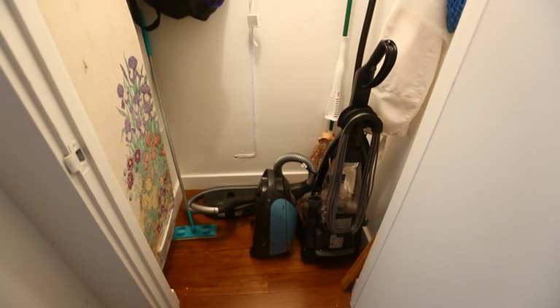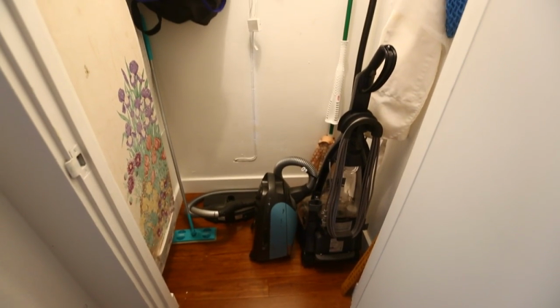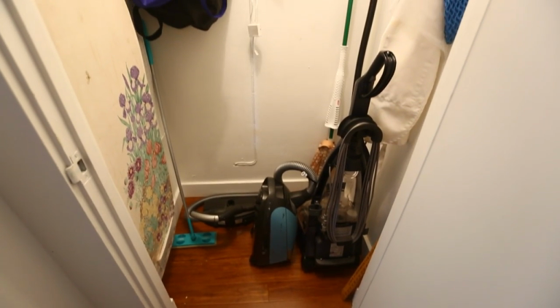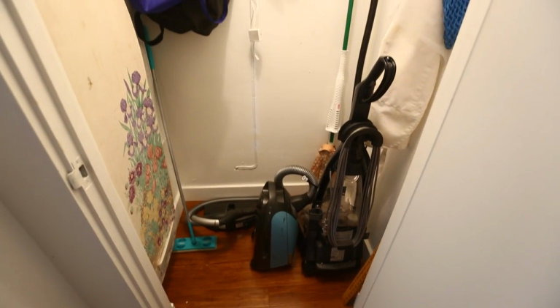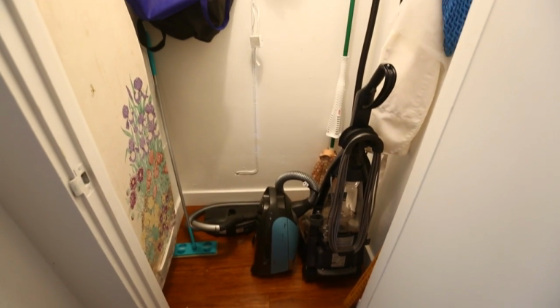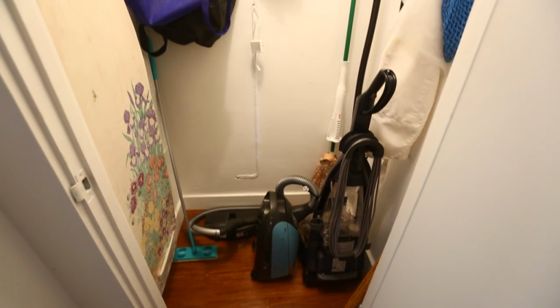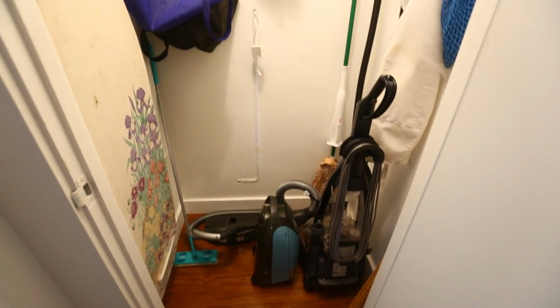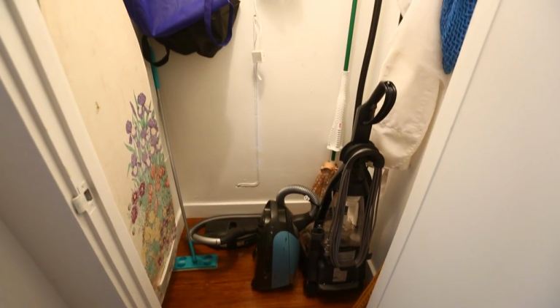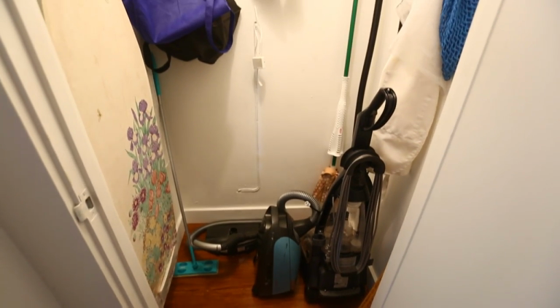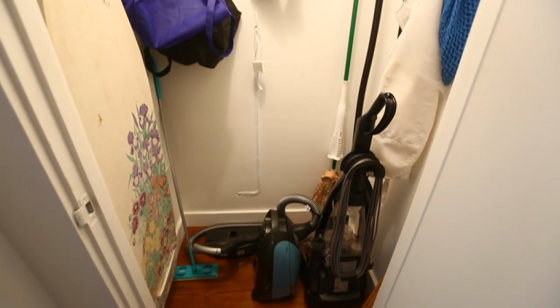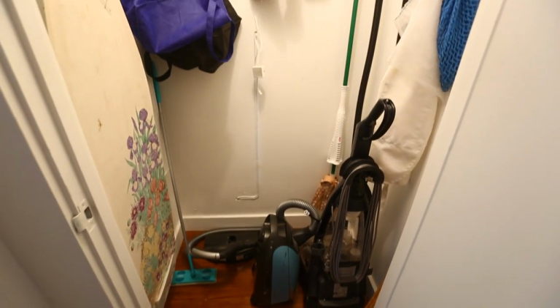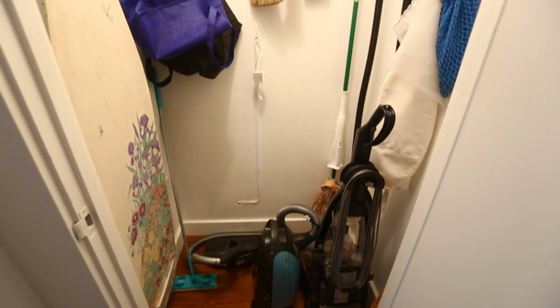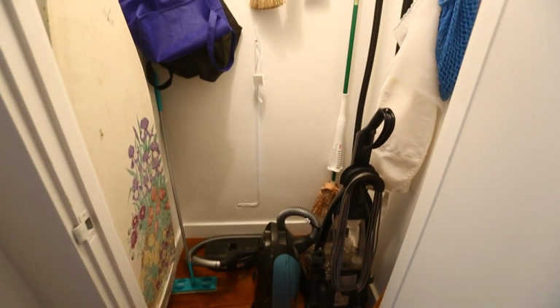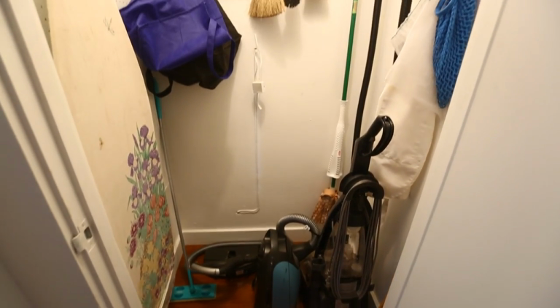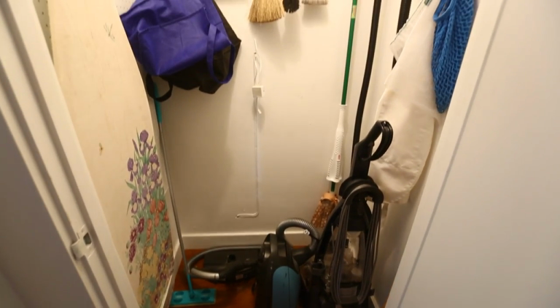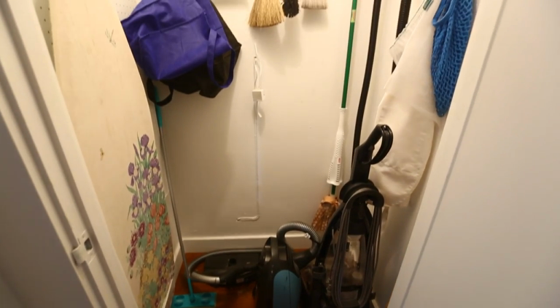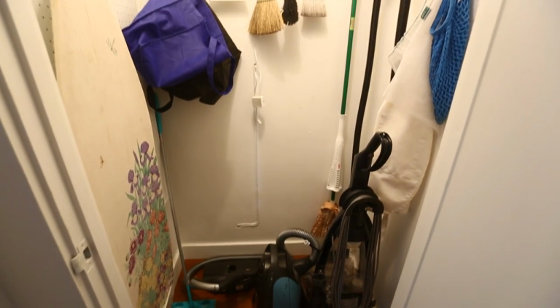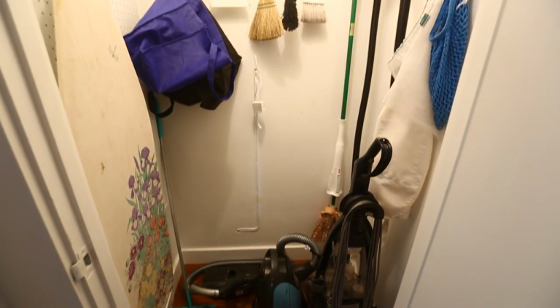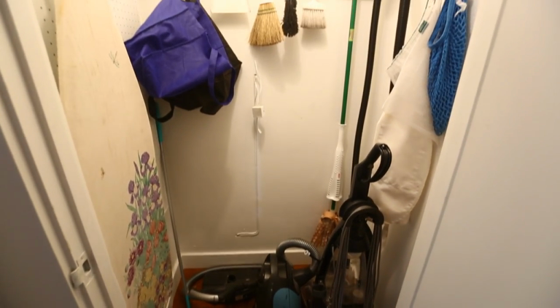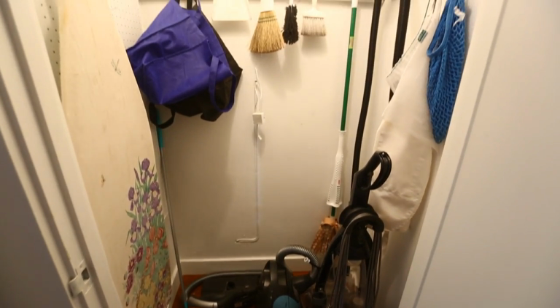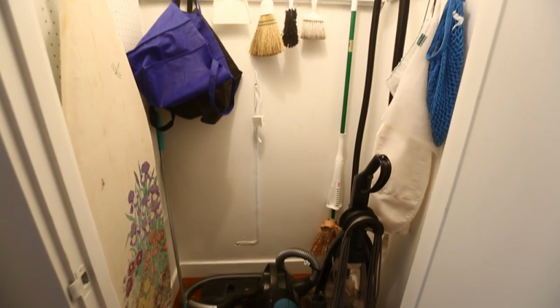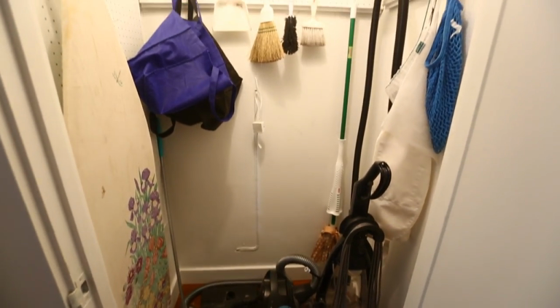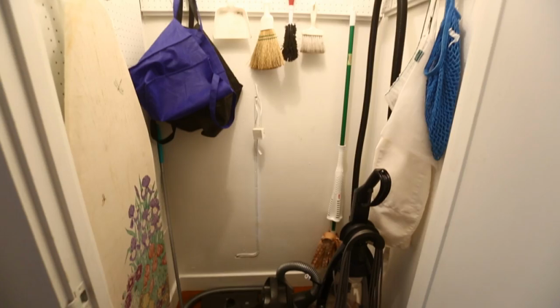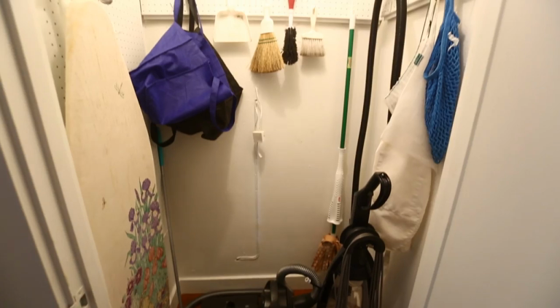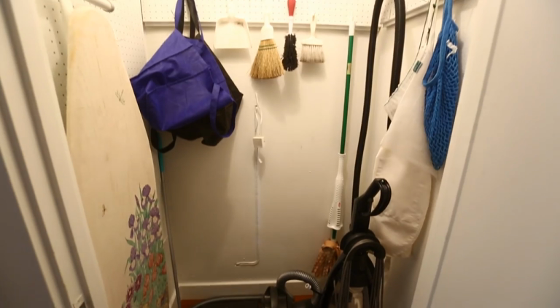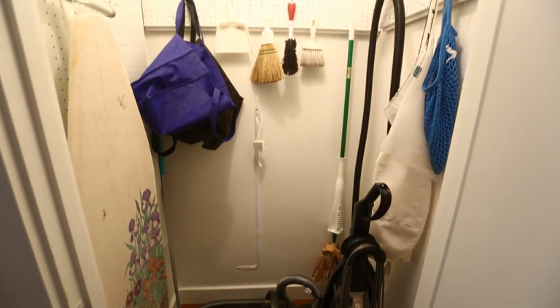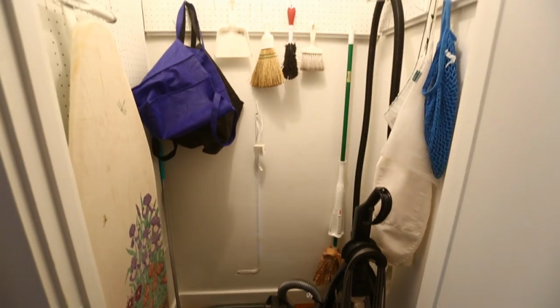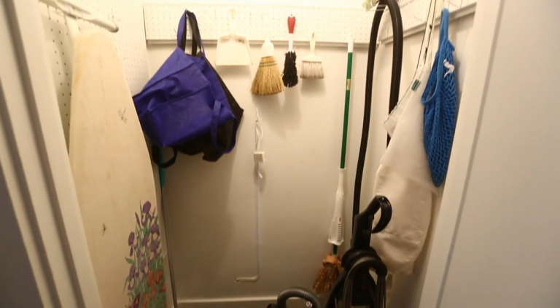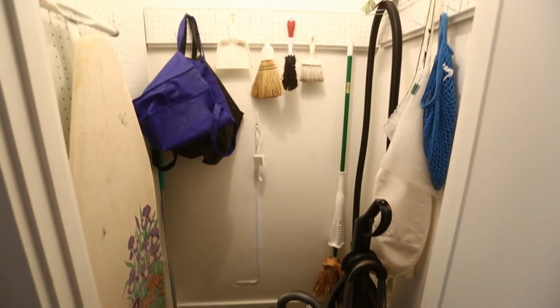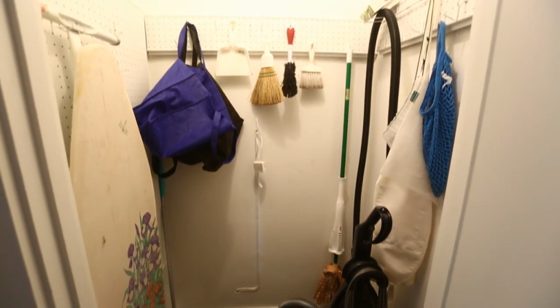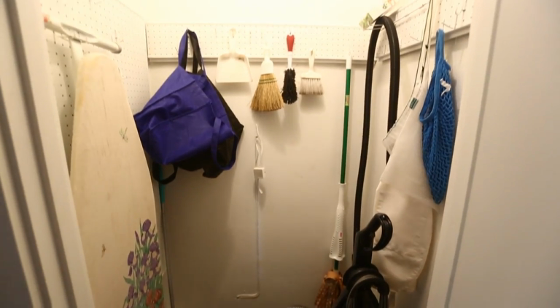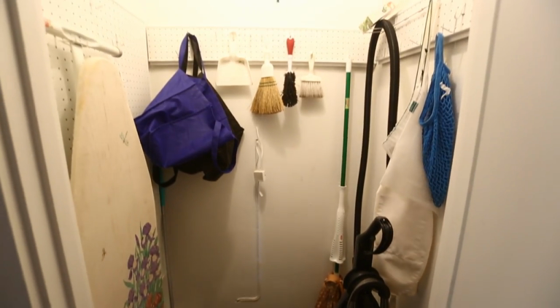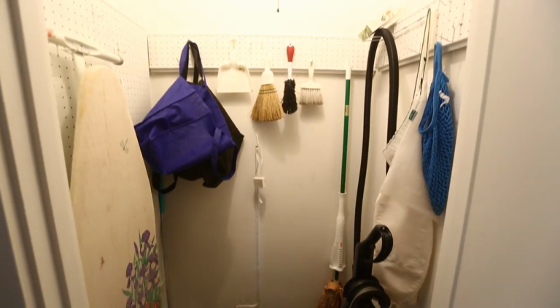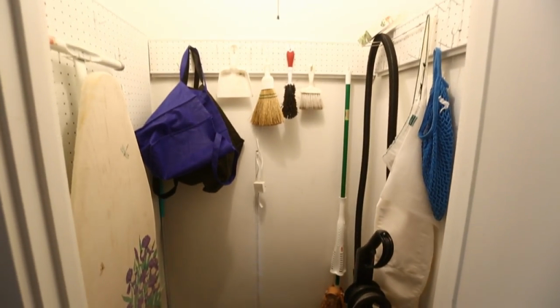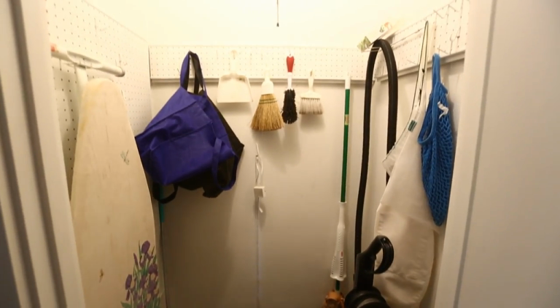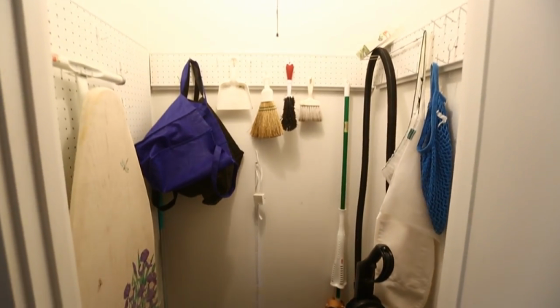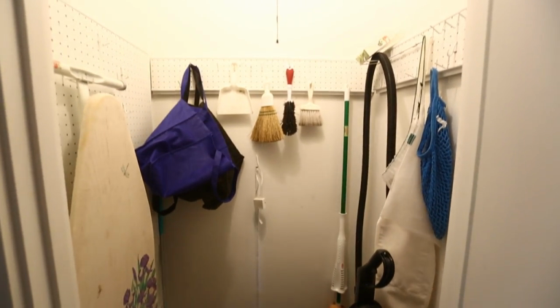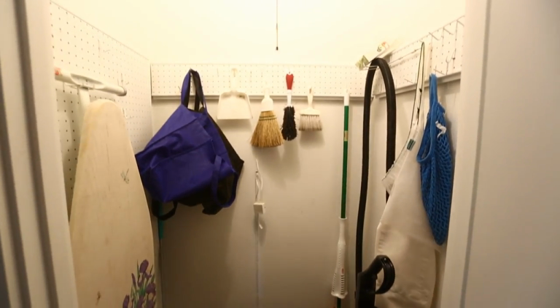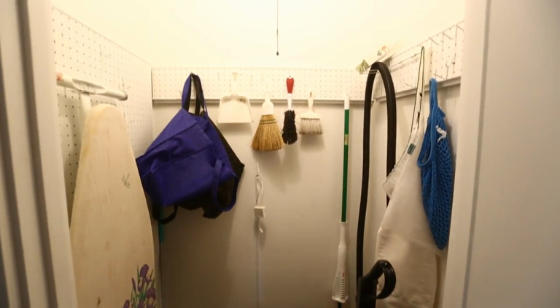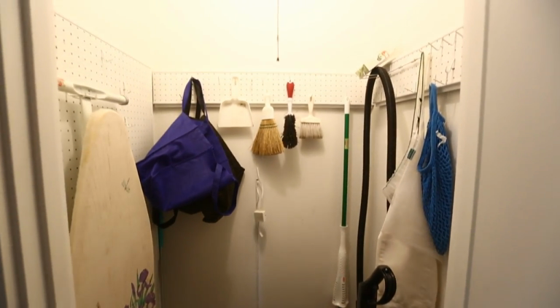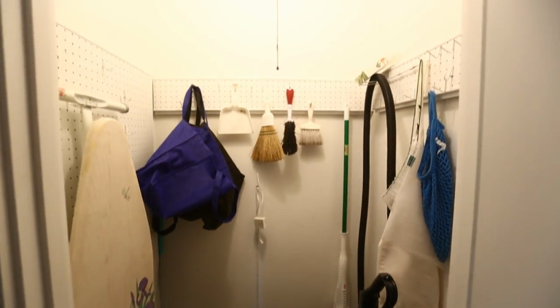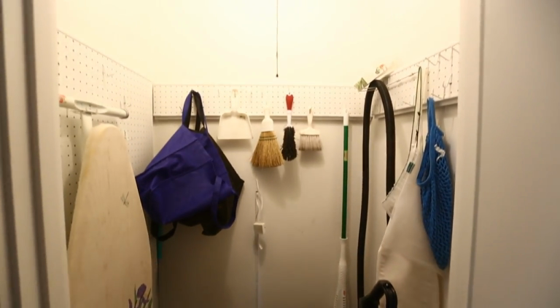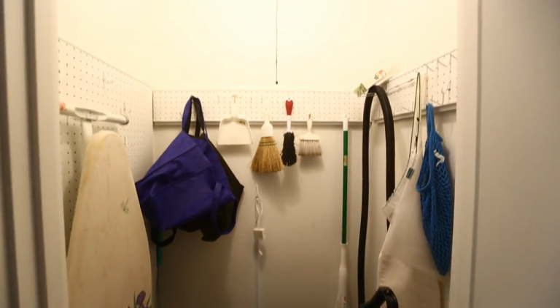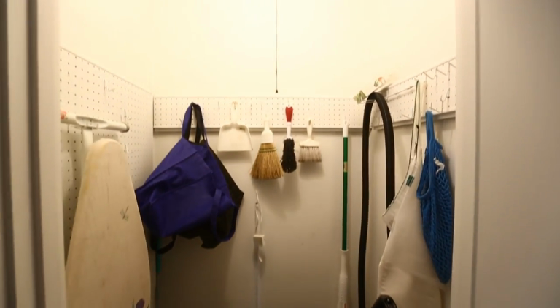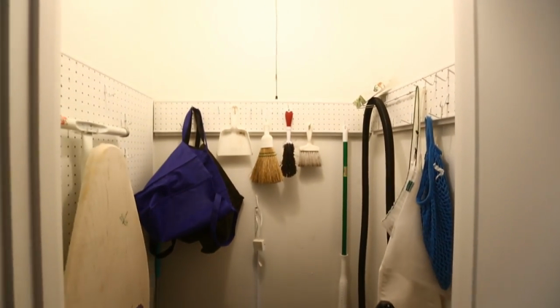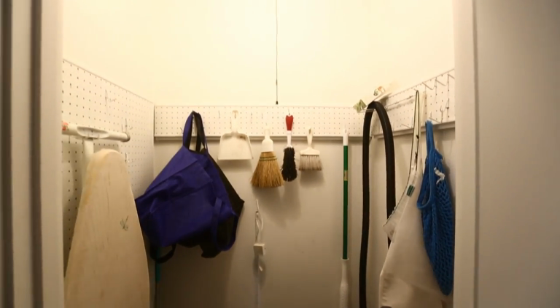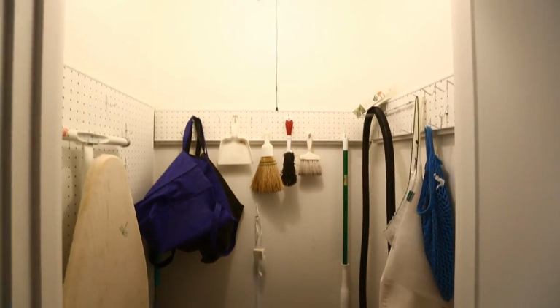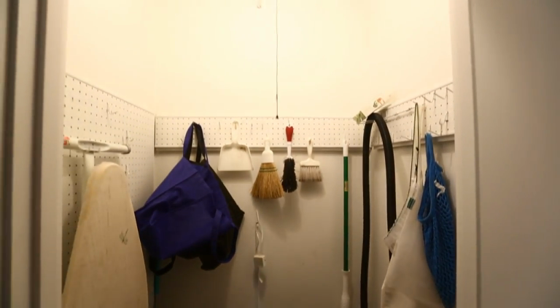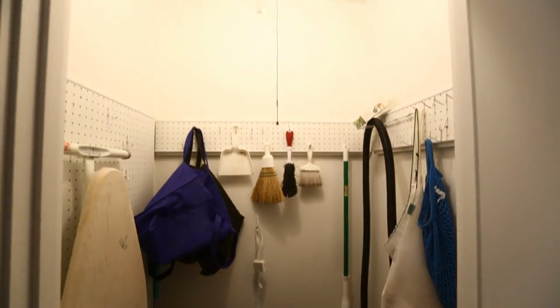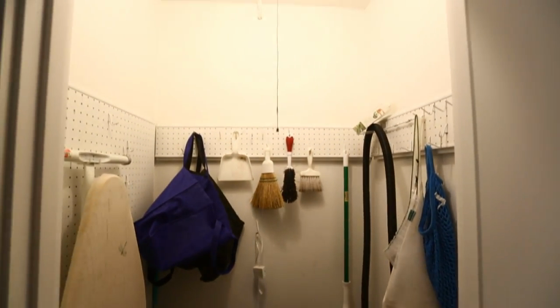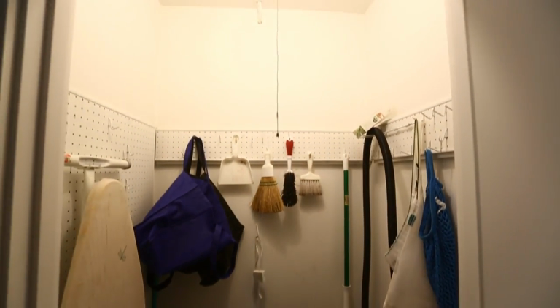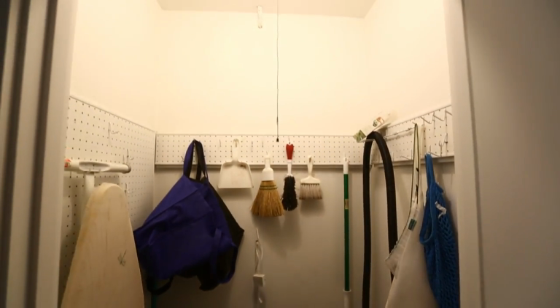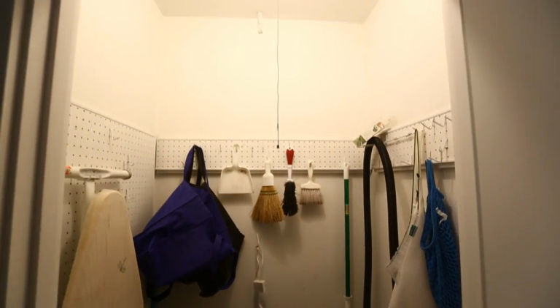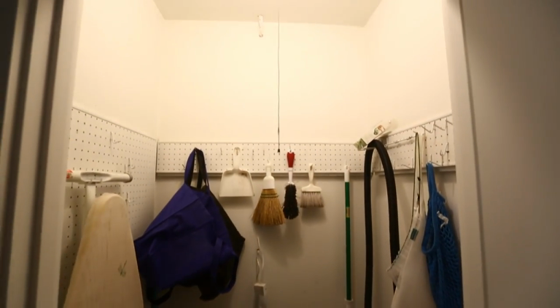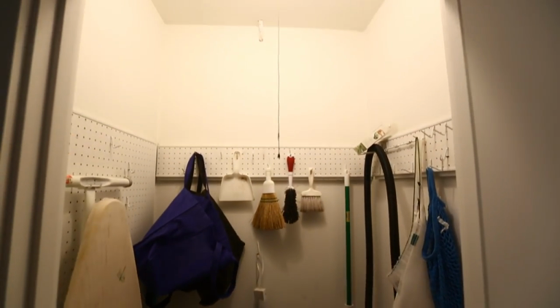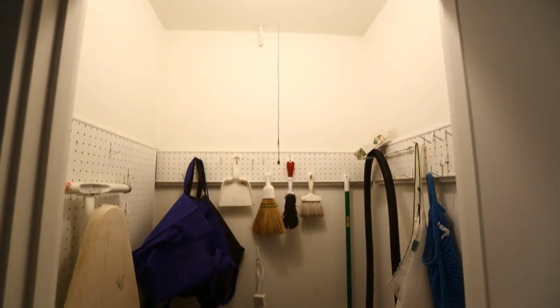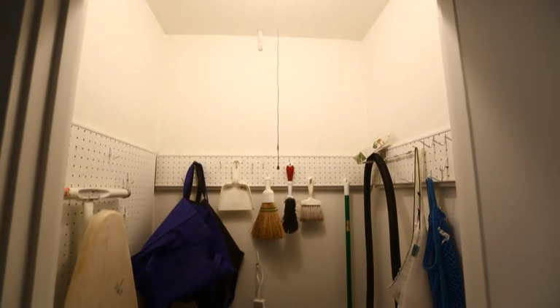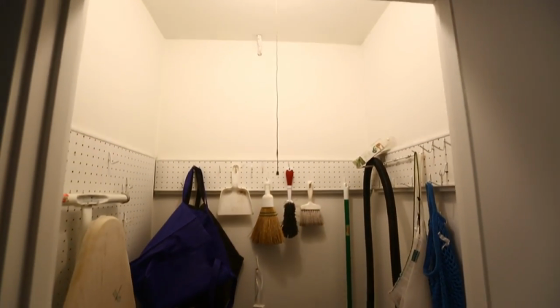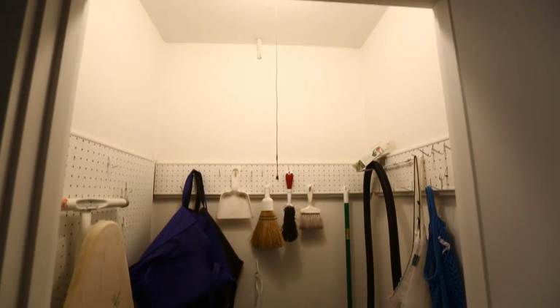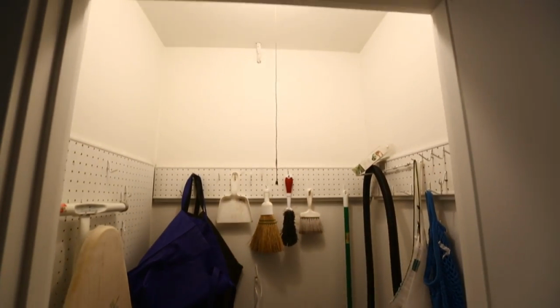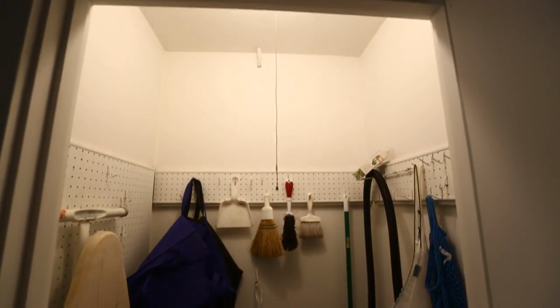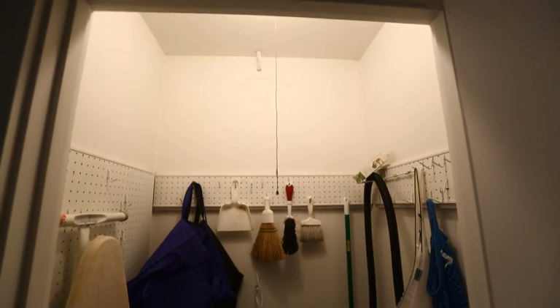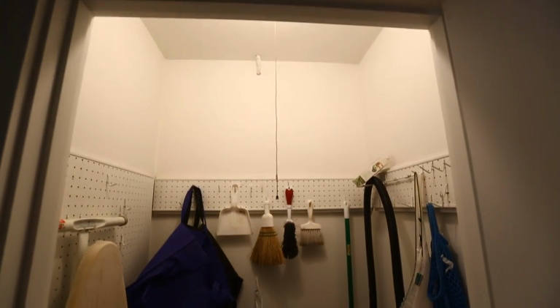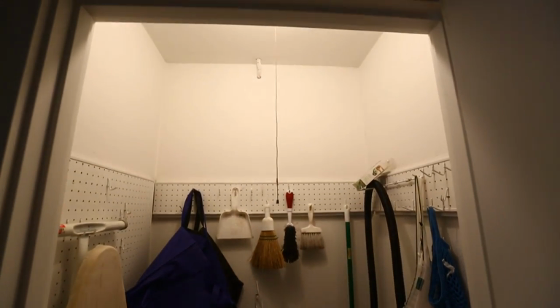We have a closet off our kitchen, which I guess is our broom closet. It's not really very cluttered, but it's not really being used very well.